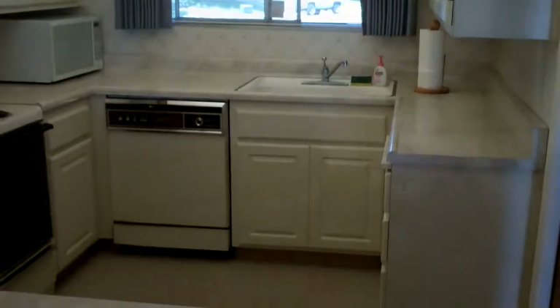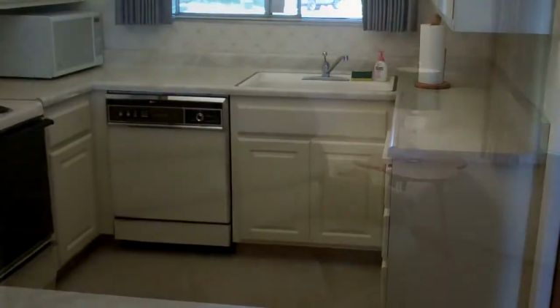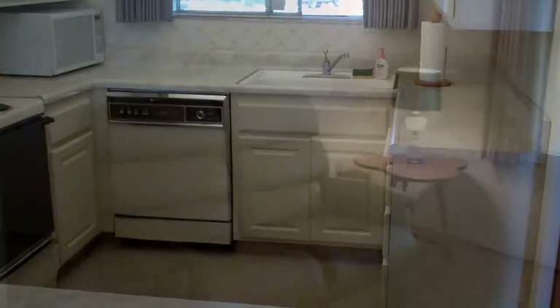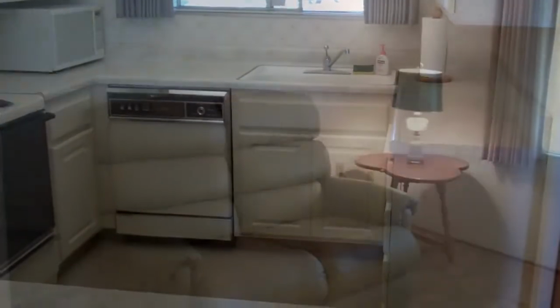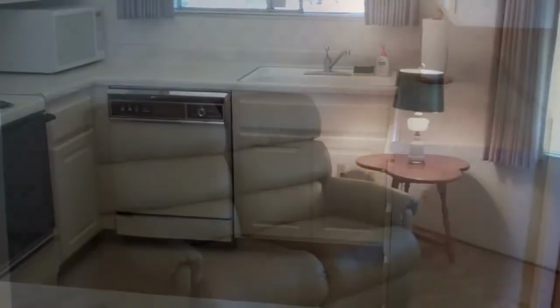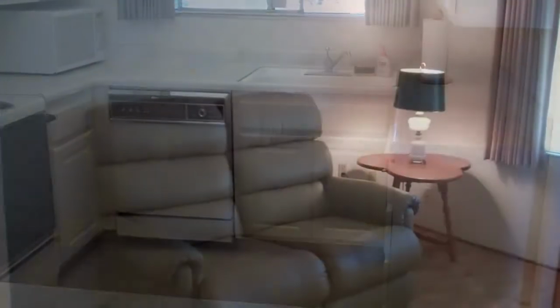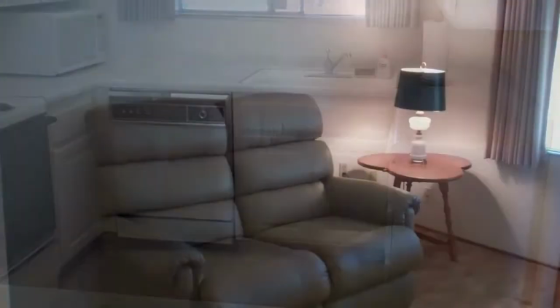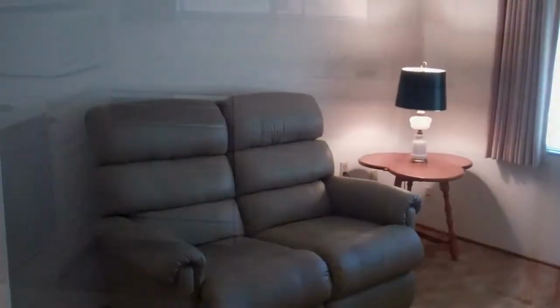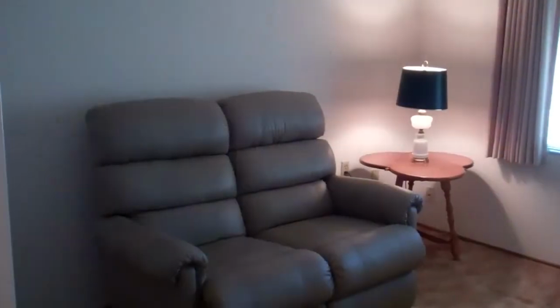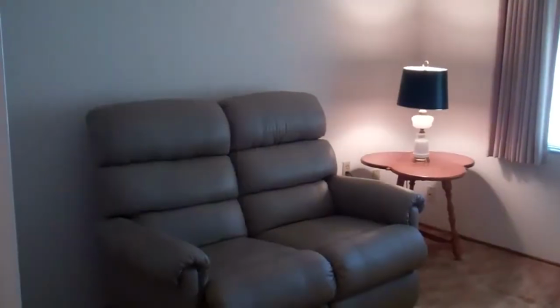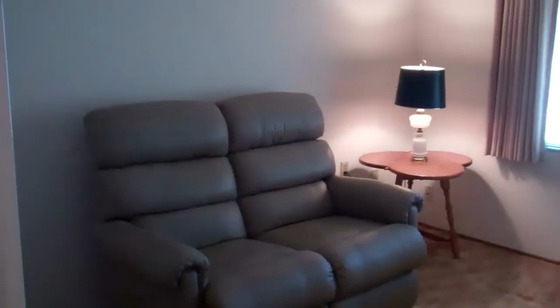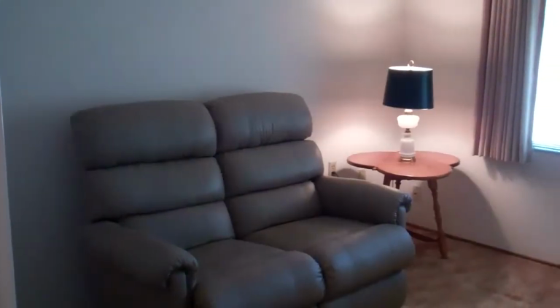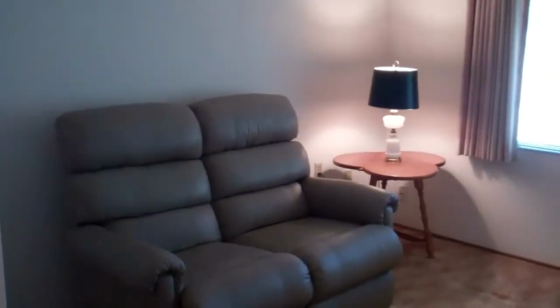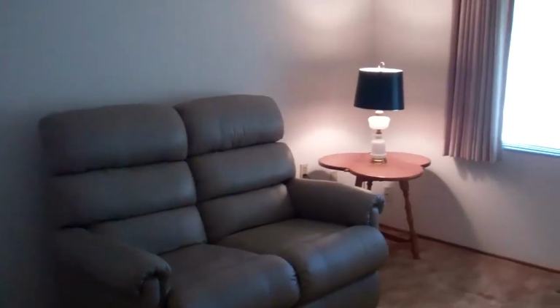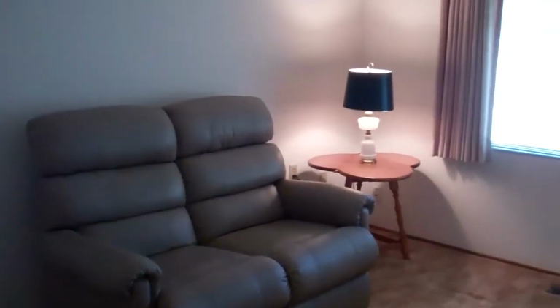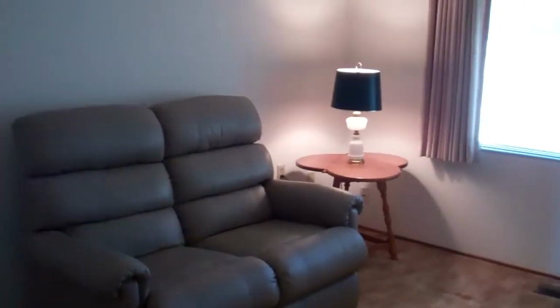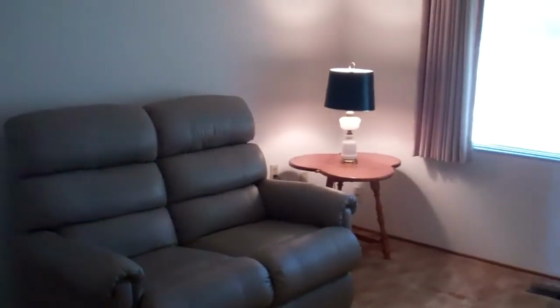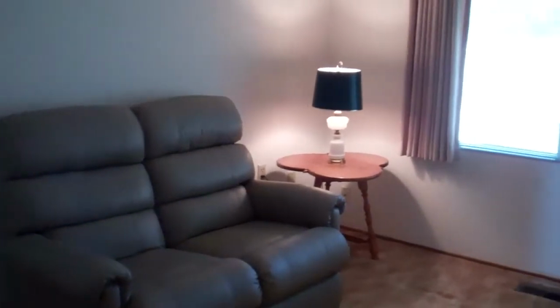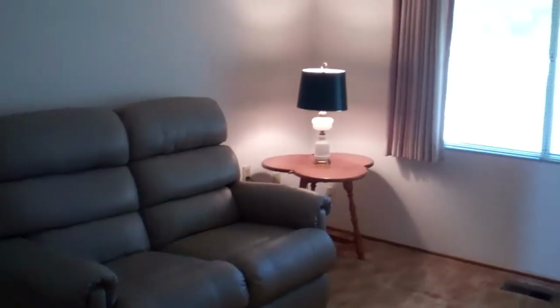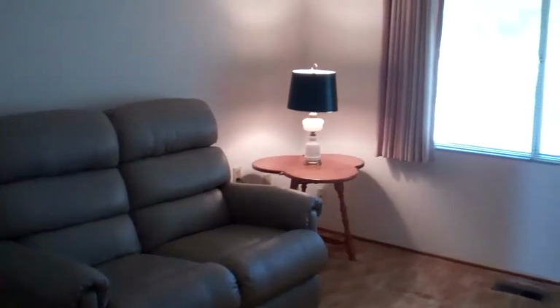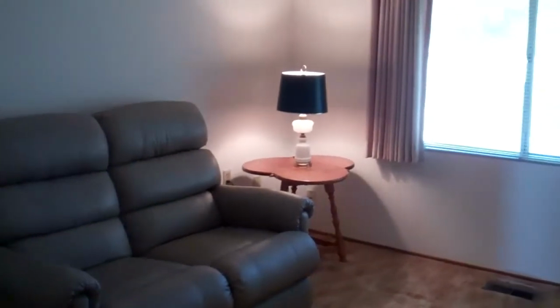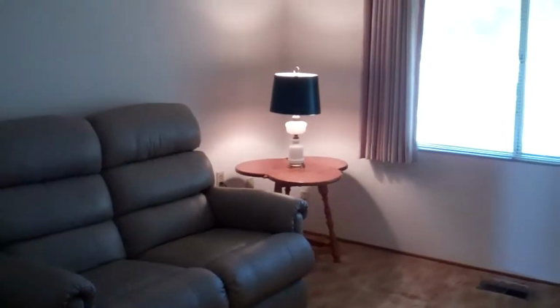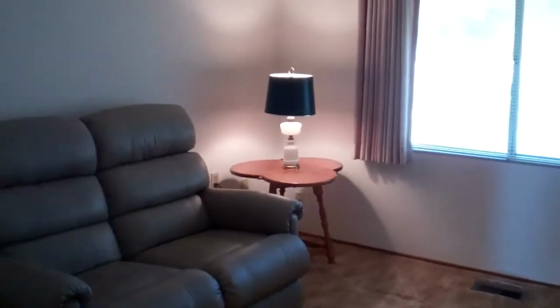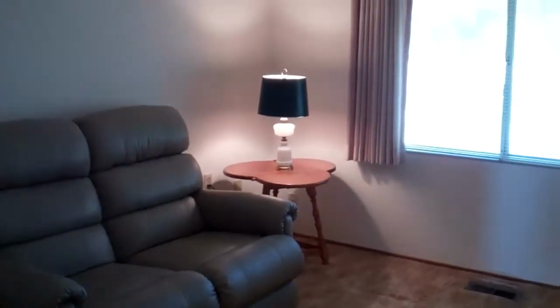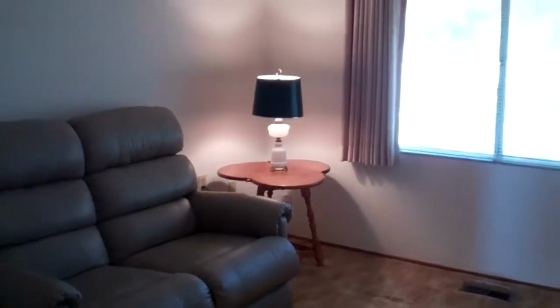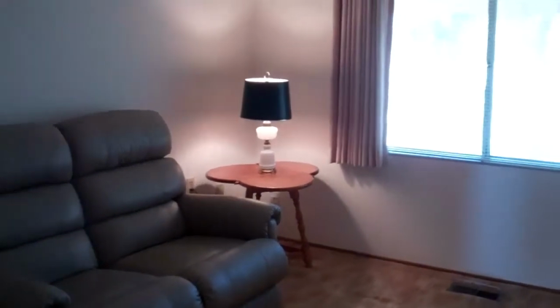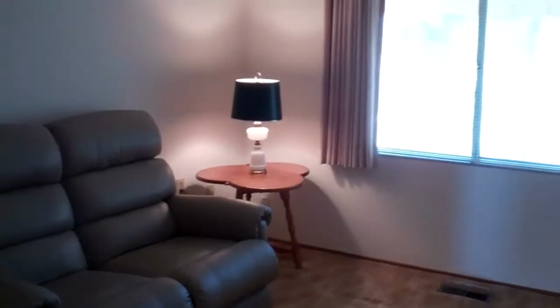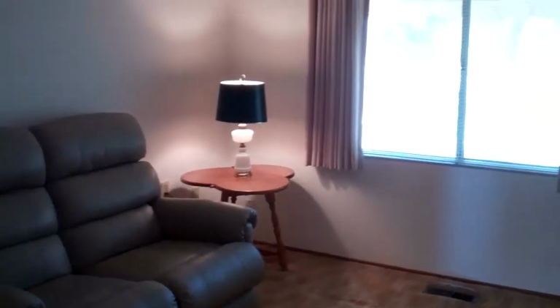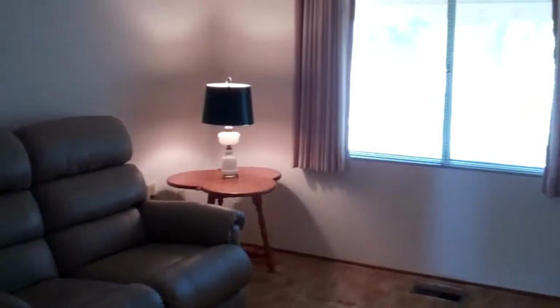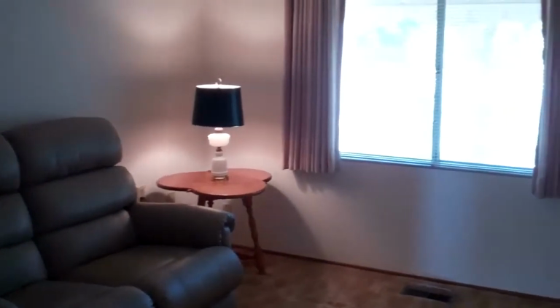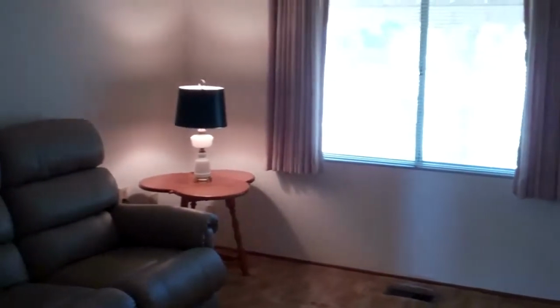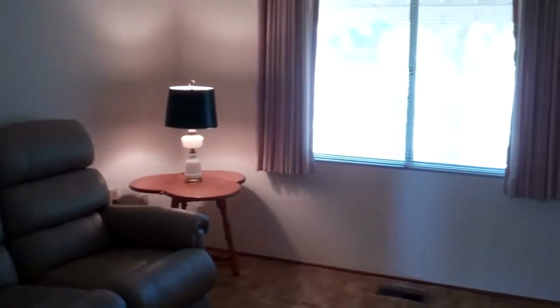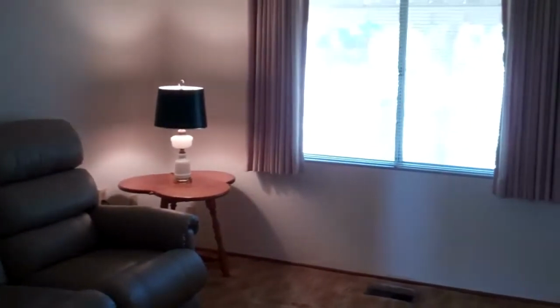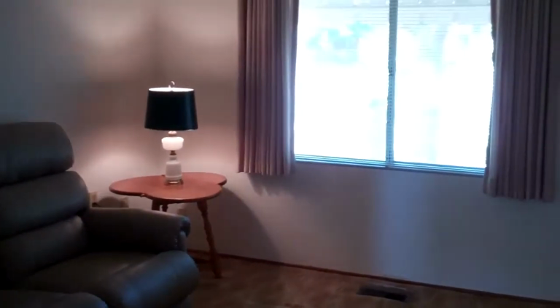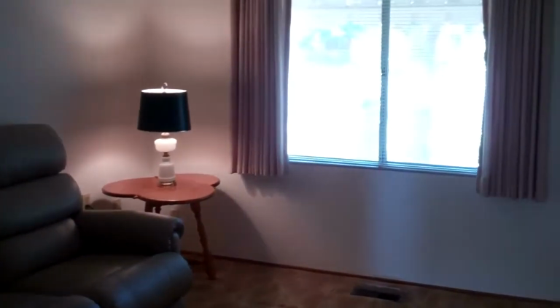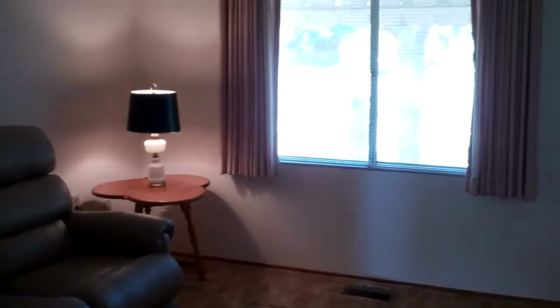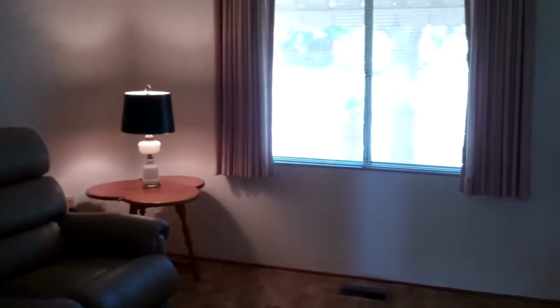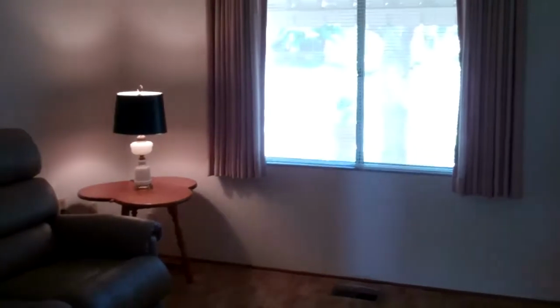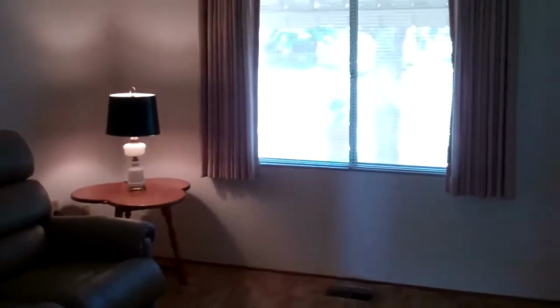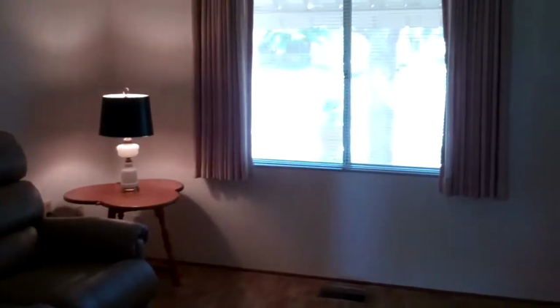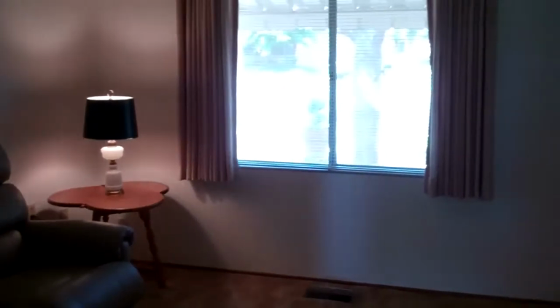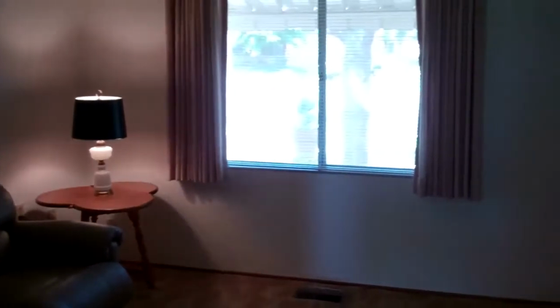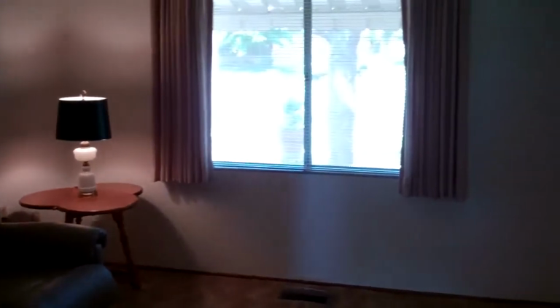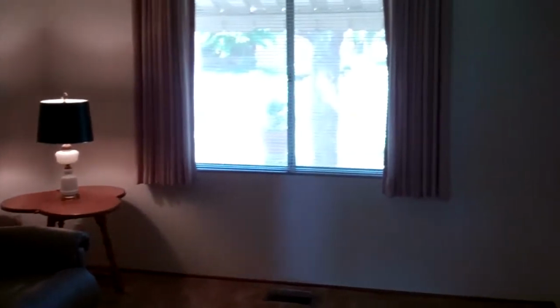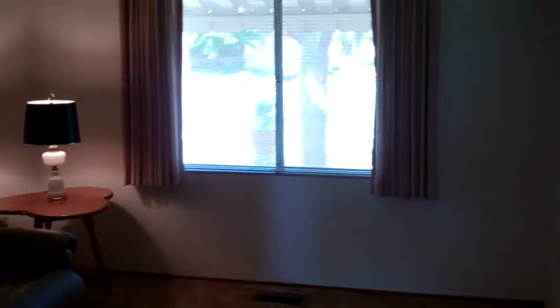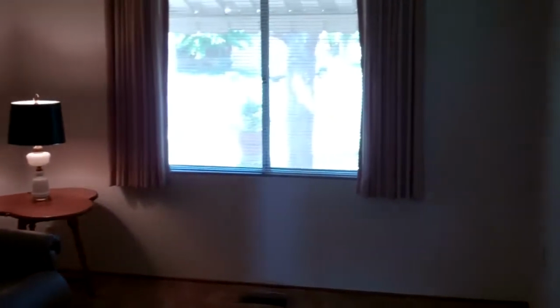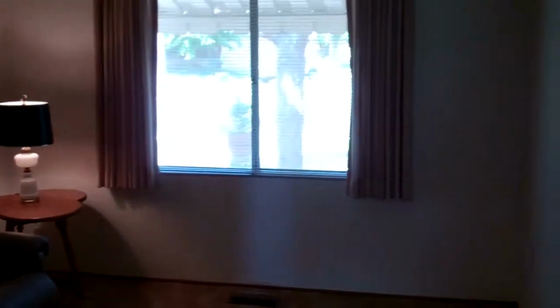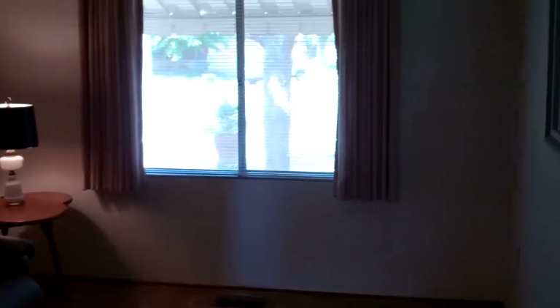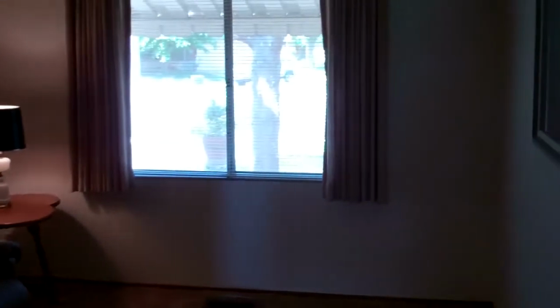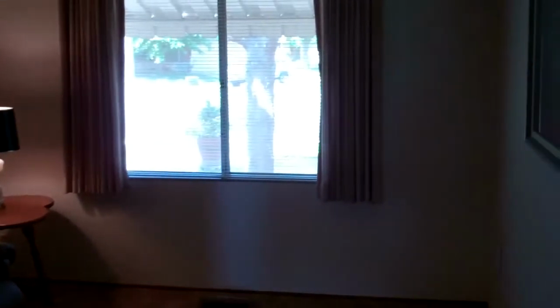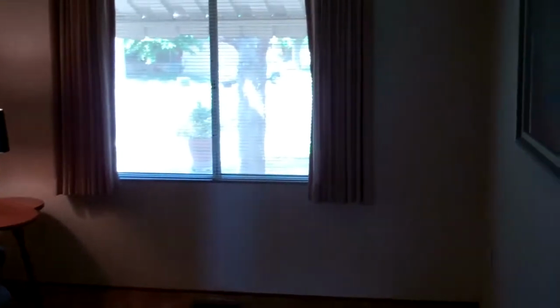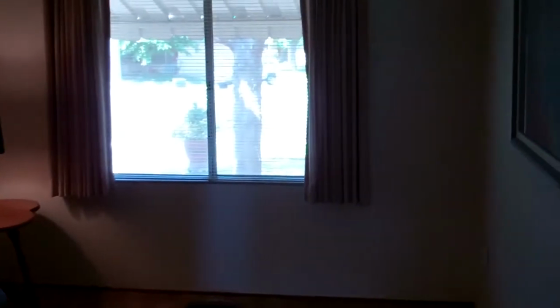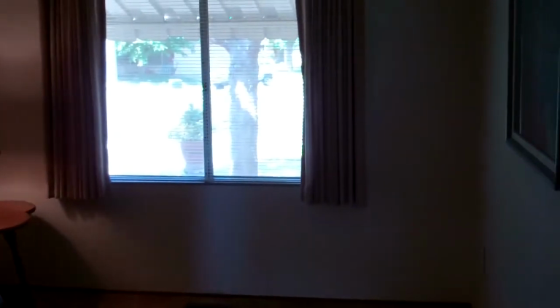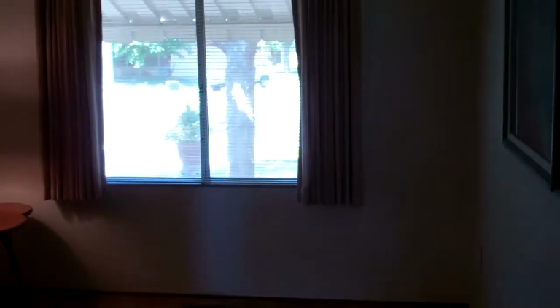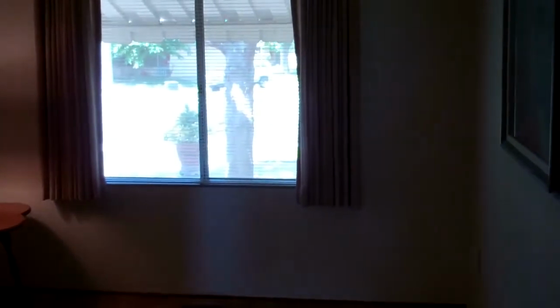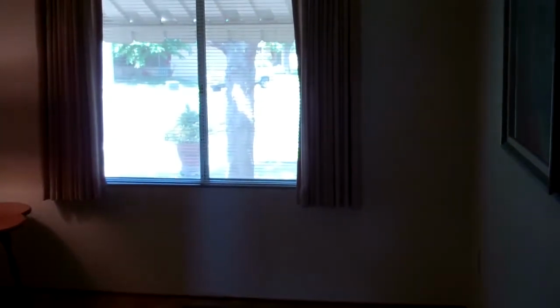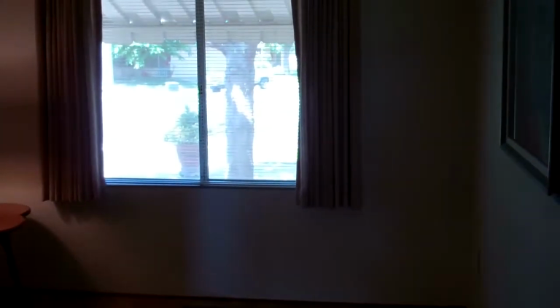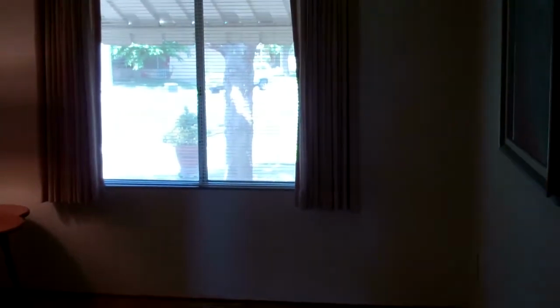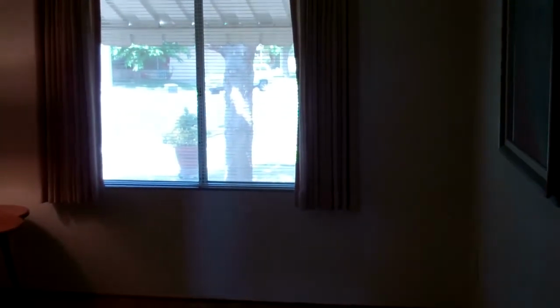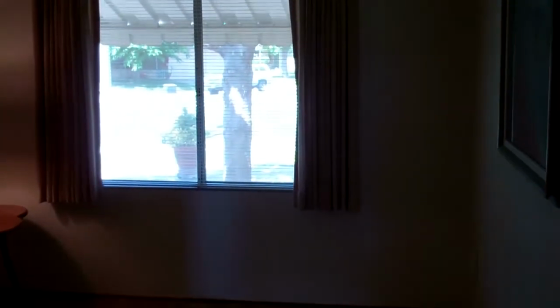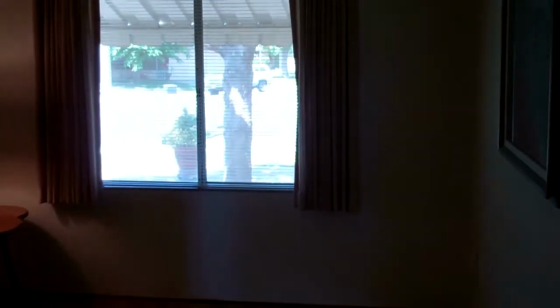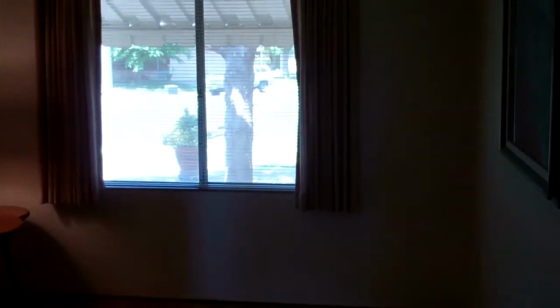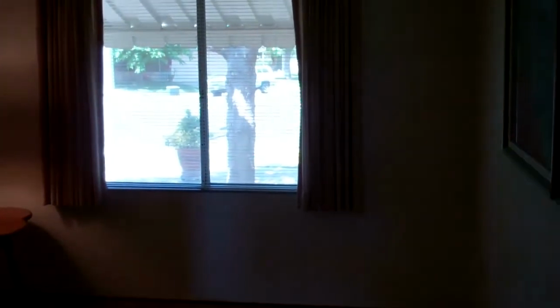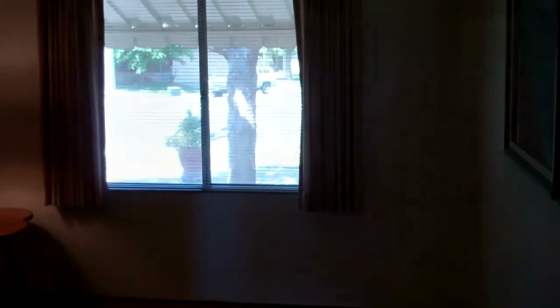The first bedroom down the hallway does have a closet. You could use this as an extra bedroom, an office, or a den — and it's got a great view of the front yard.